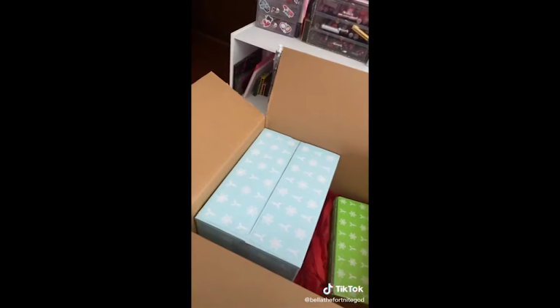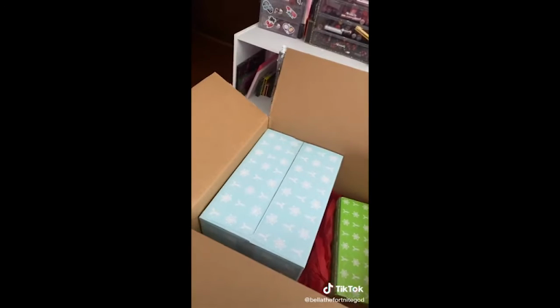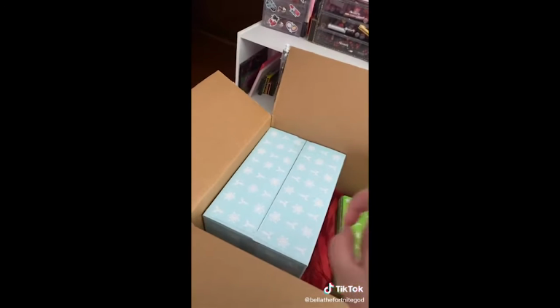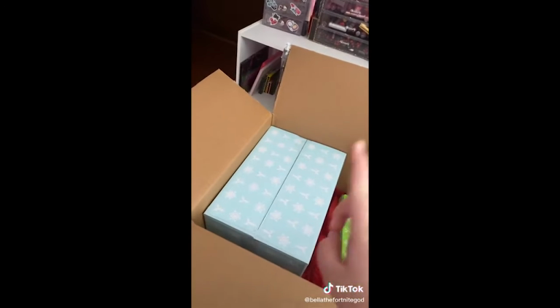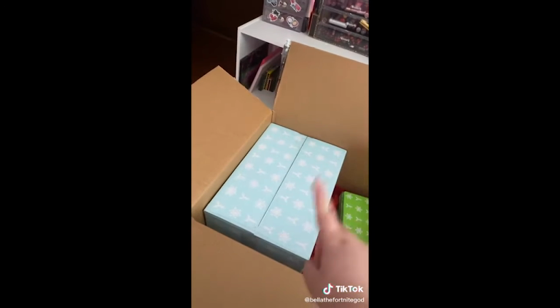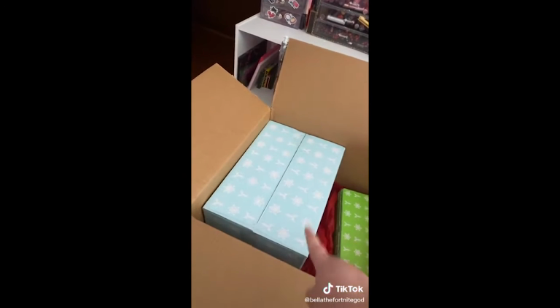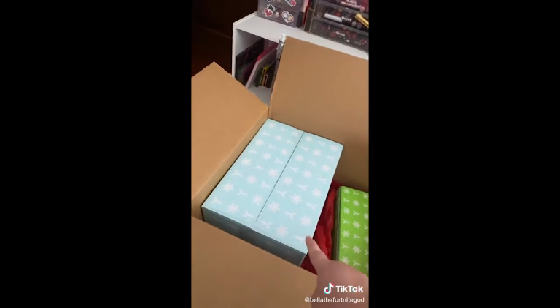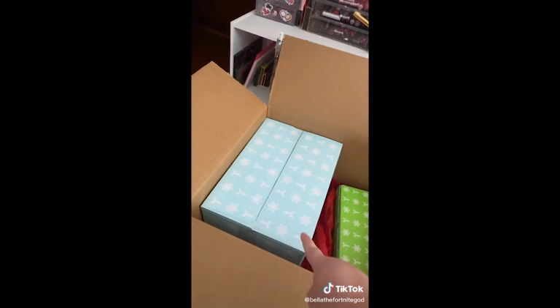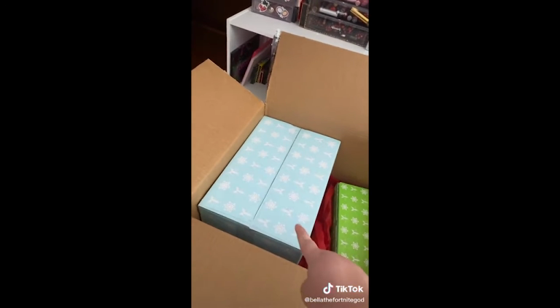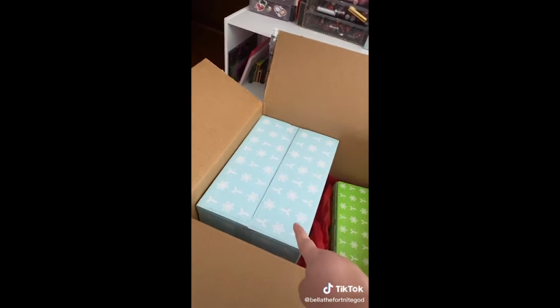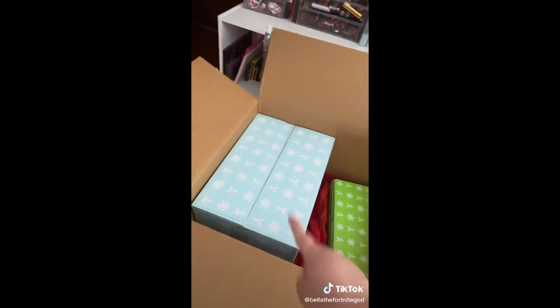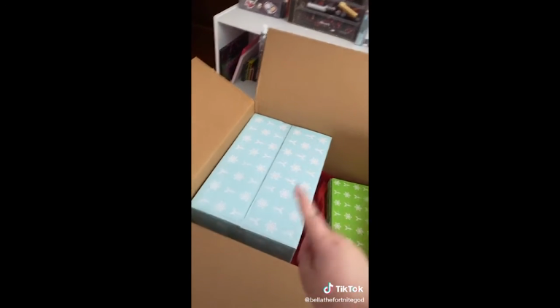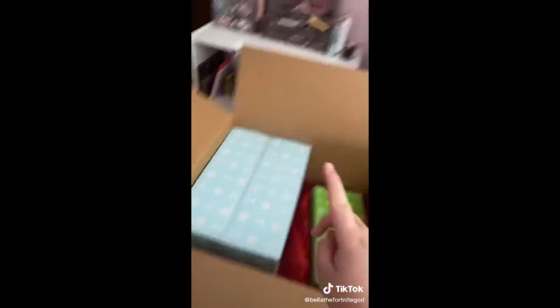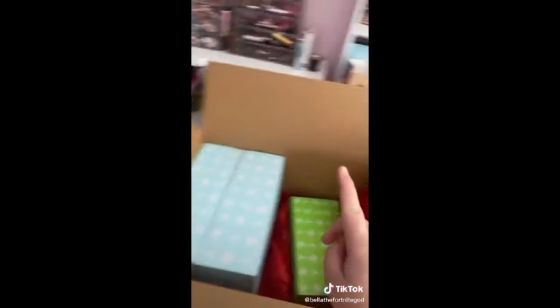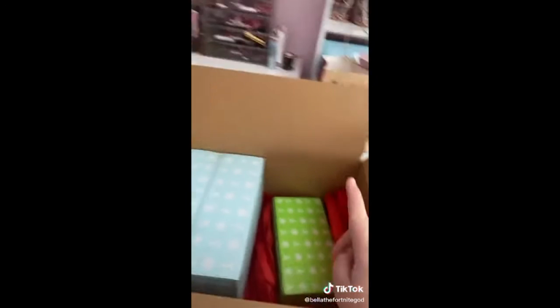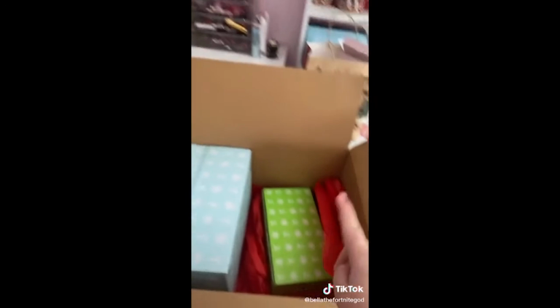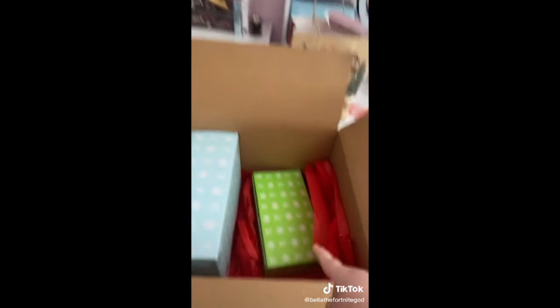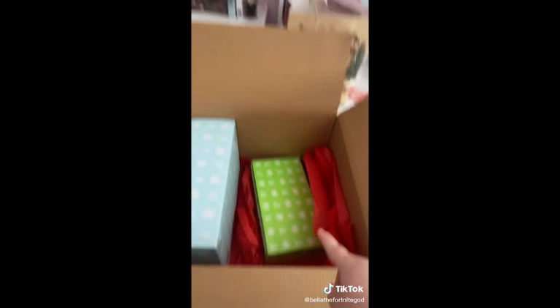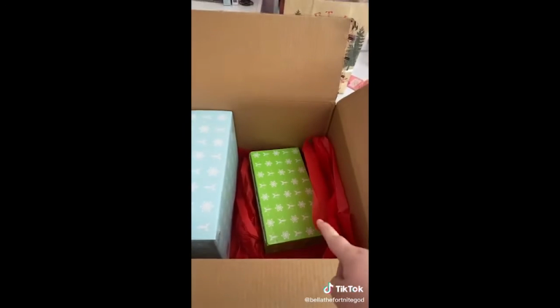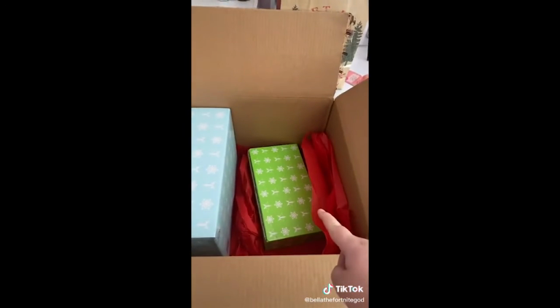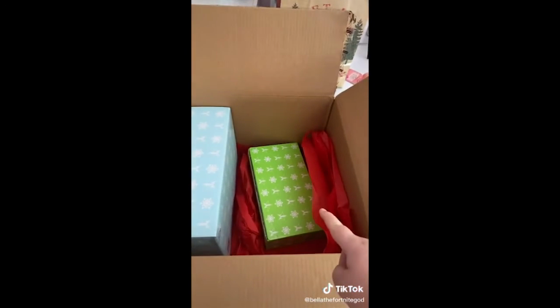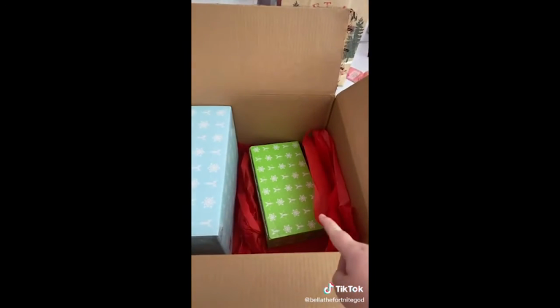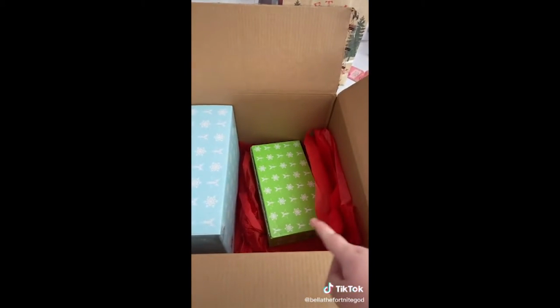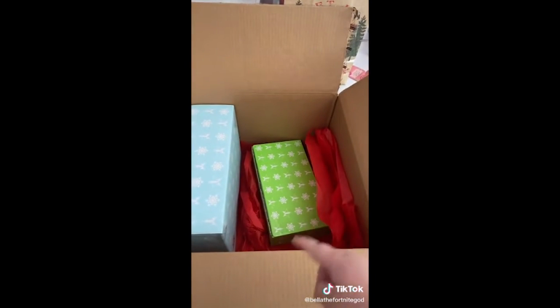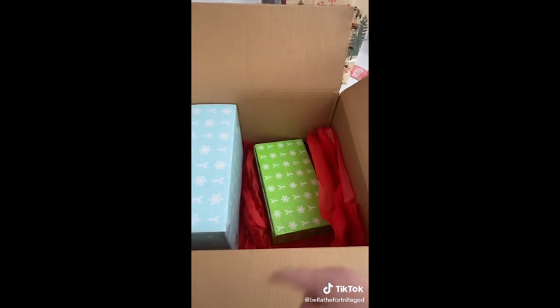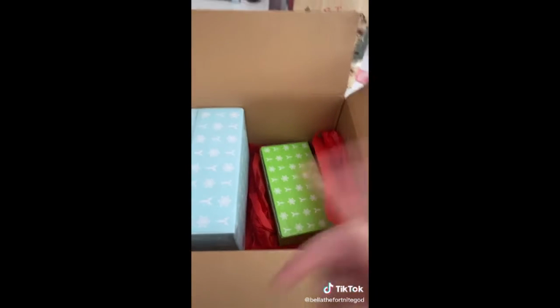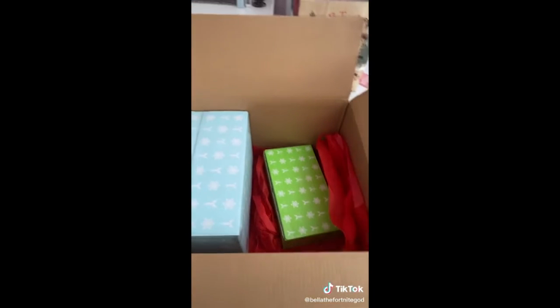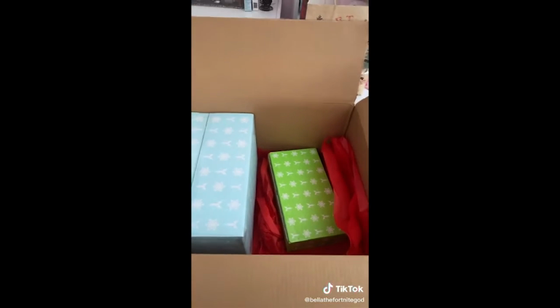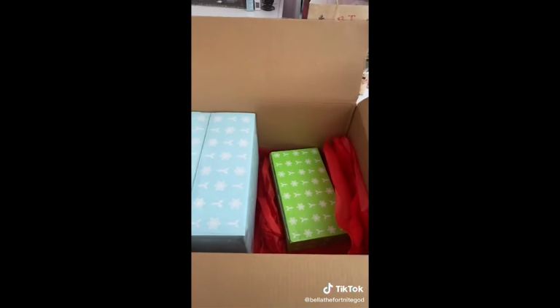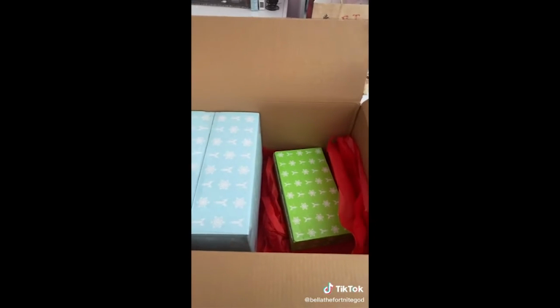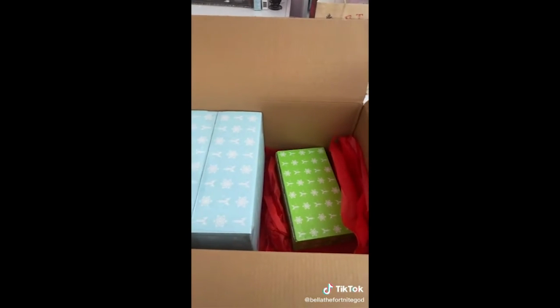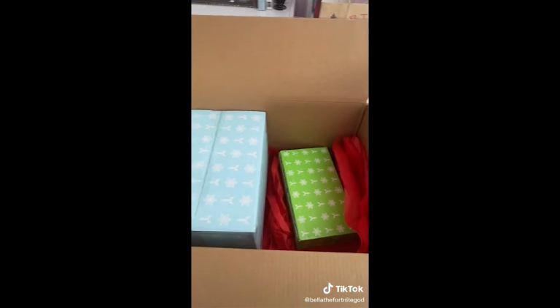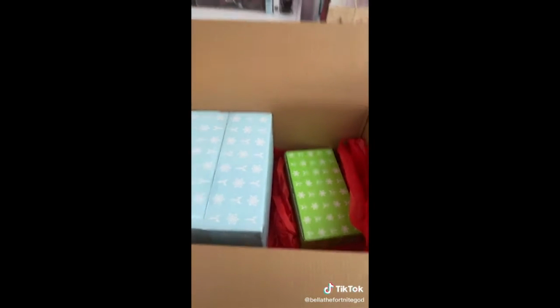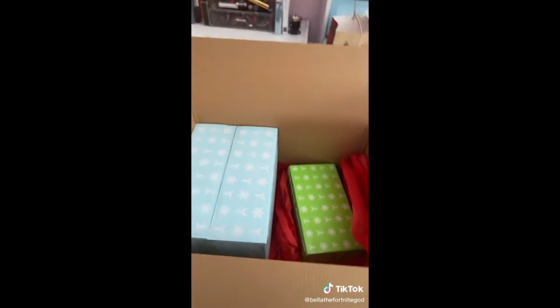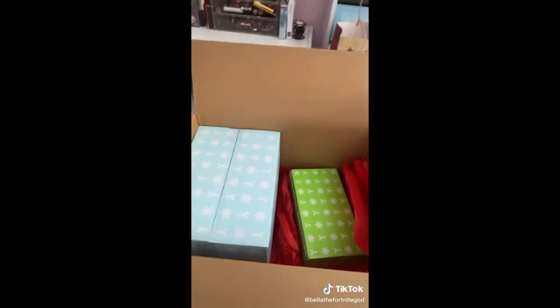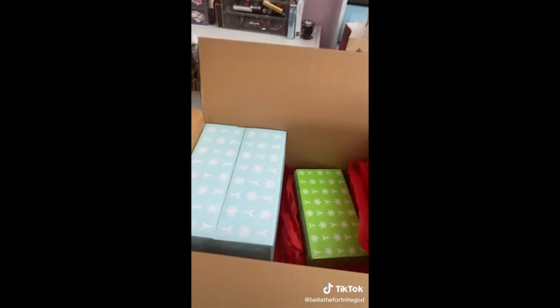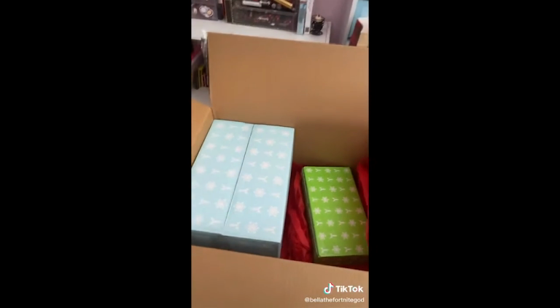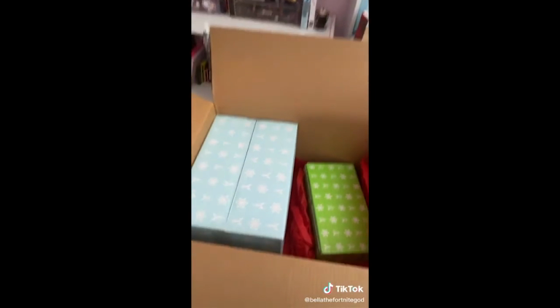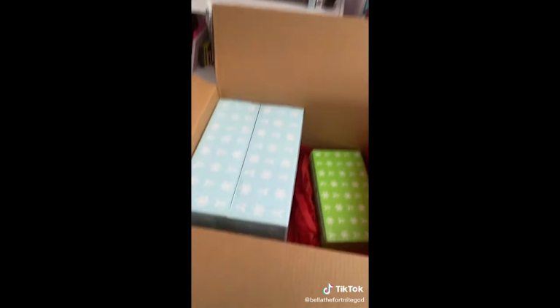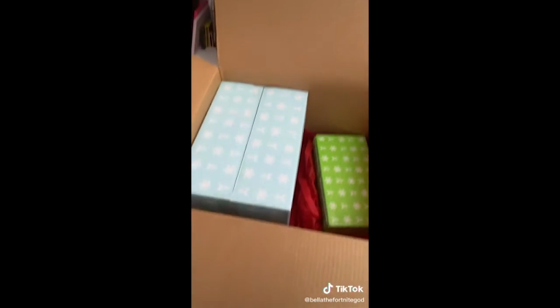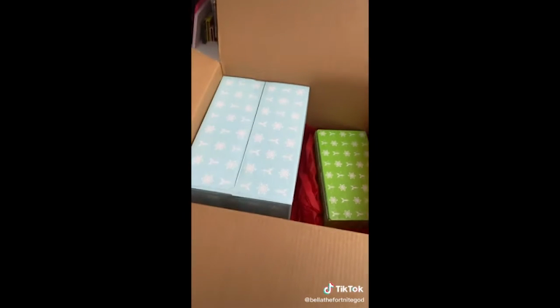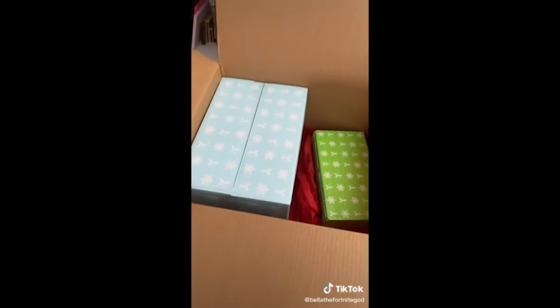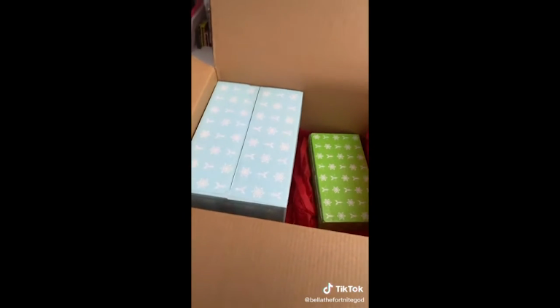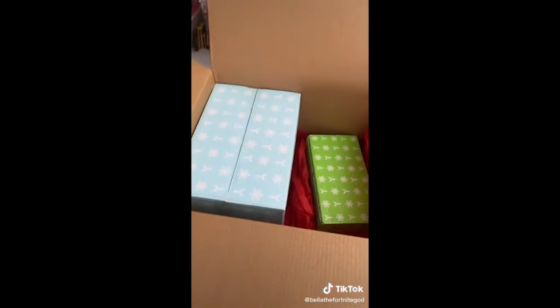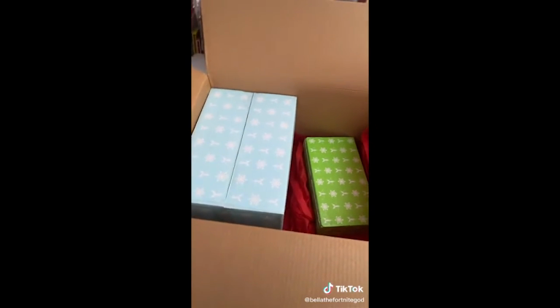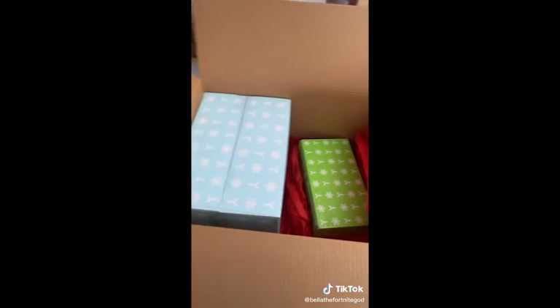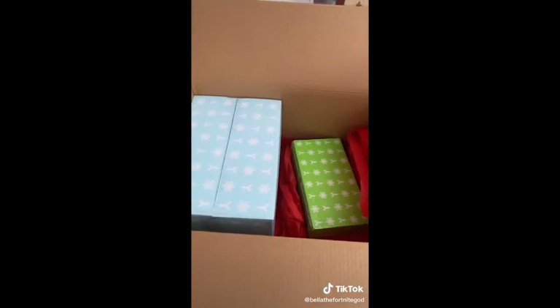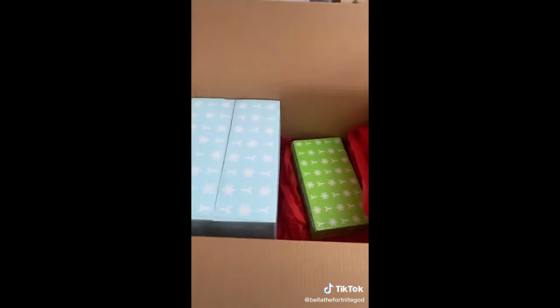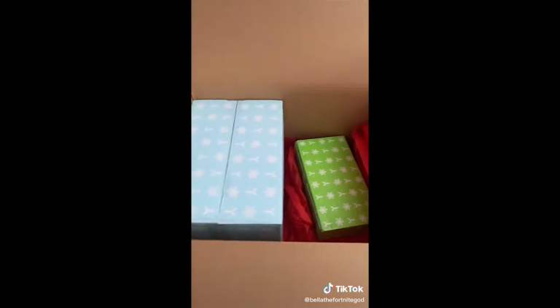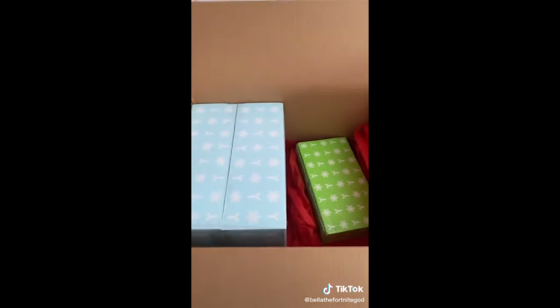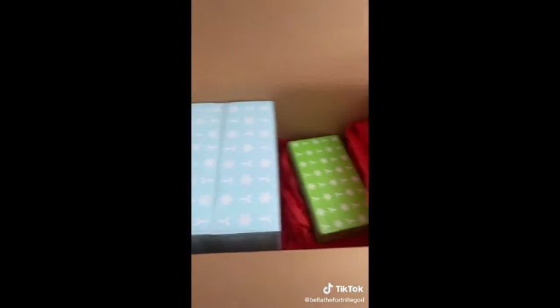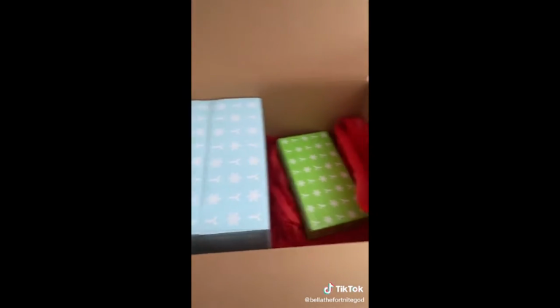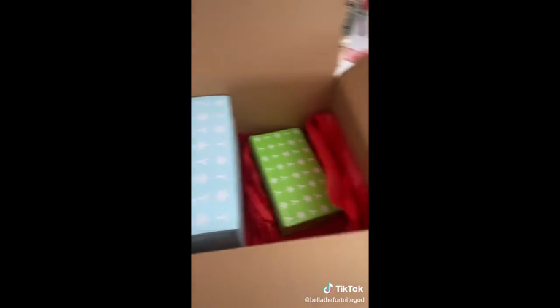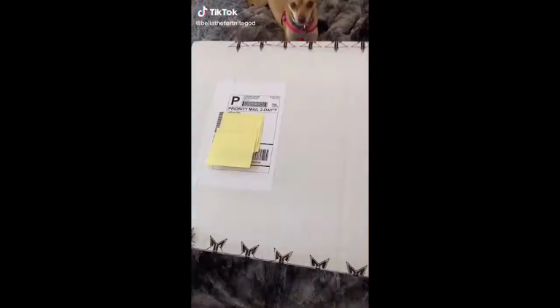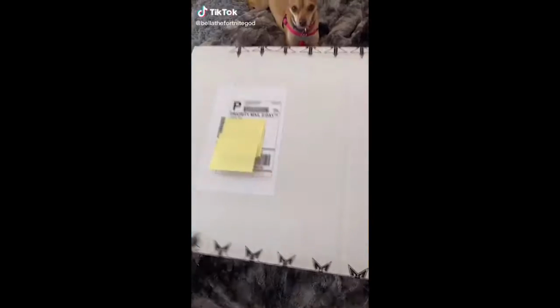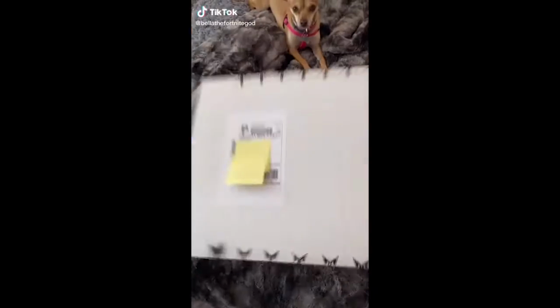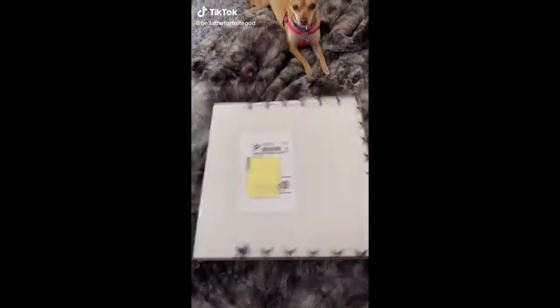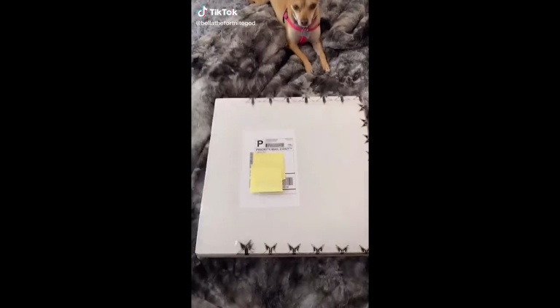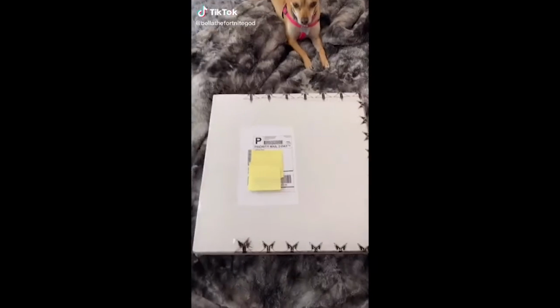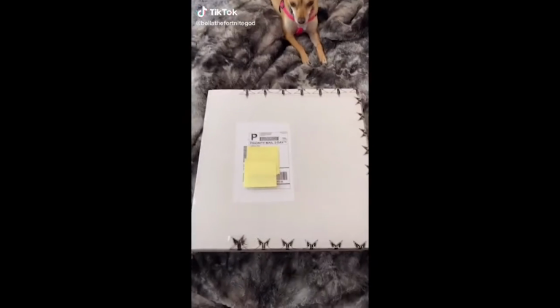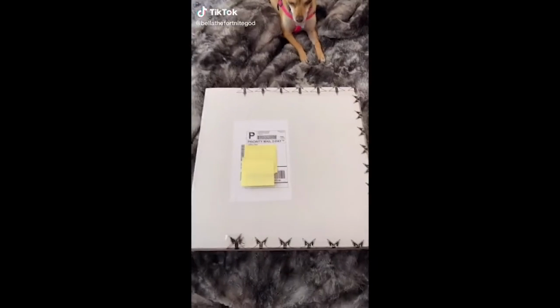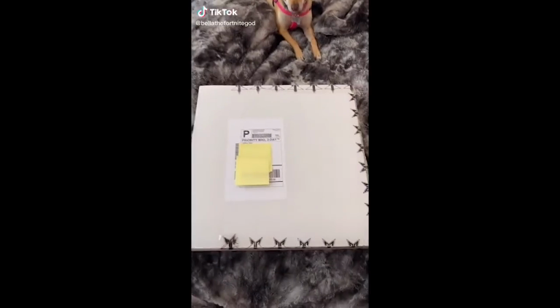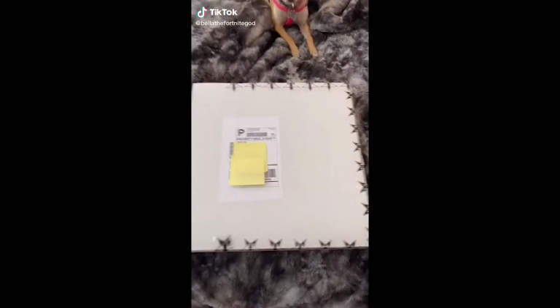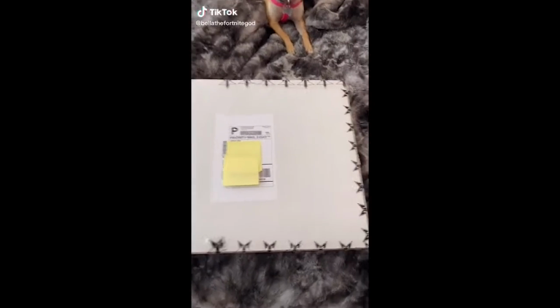I'm going to be opening the Supreme and the Premium mystery box in my next videos and they're already posted. Thank you, bye! Hi guys, today I'm unboxing my Jeffree Star package.